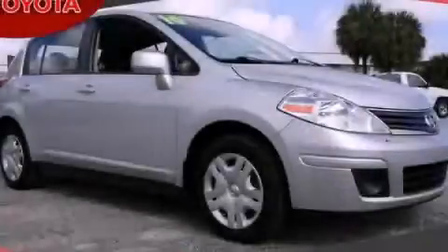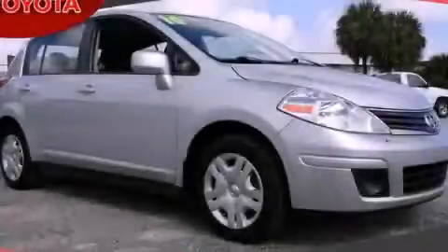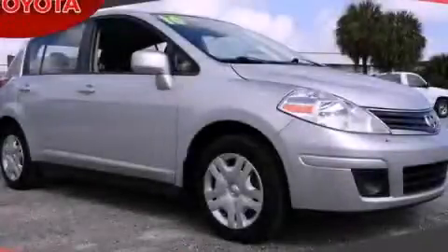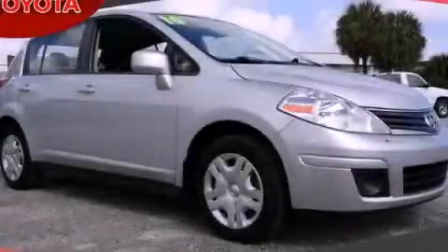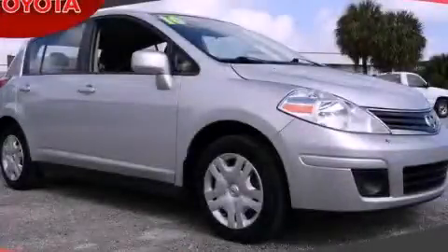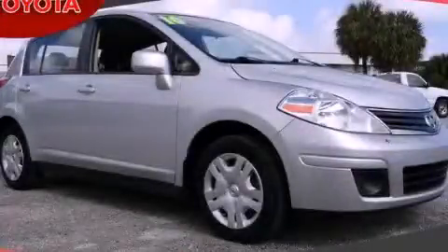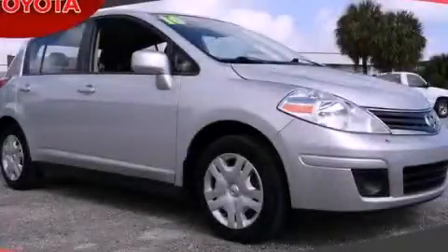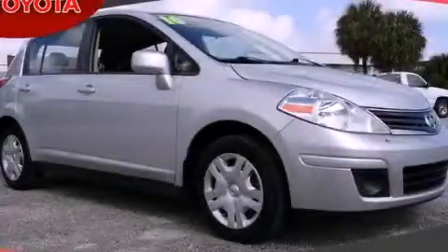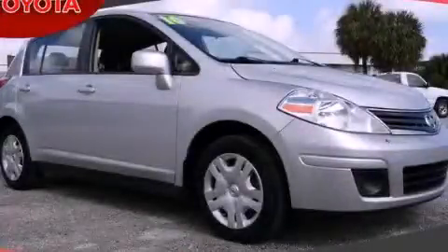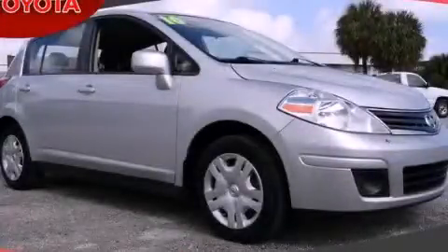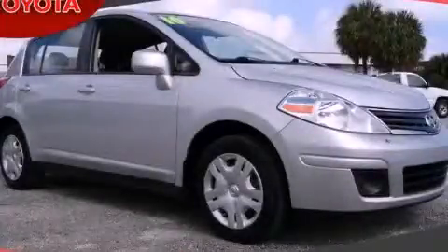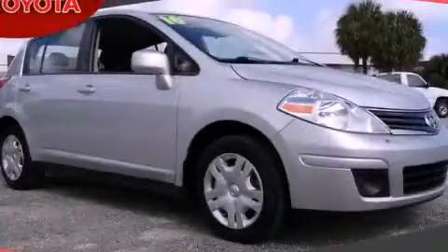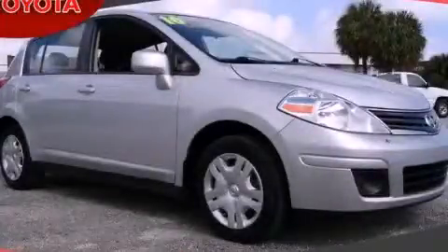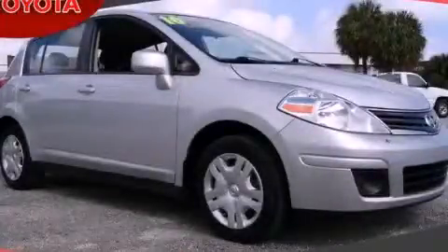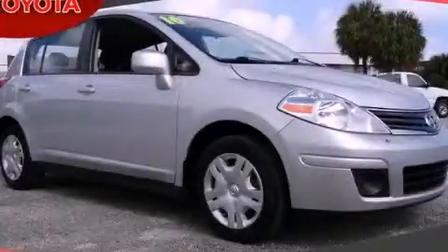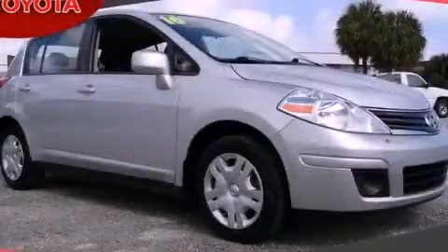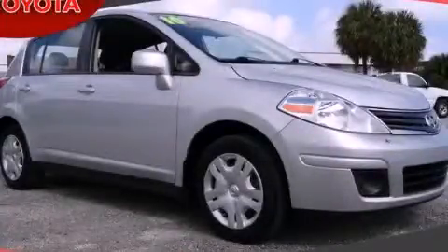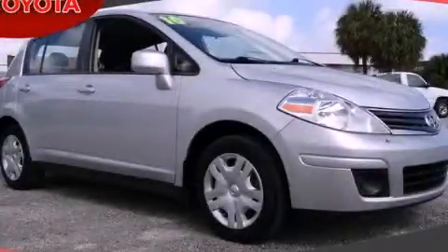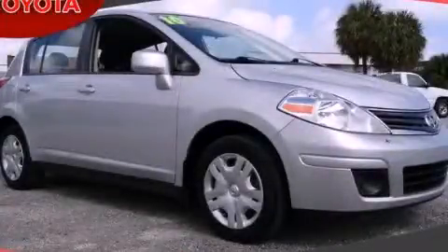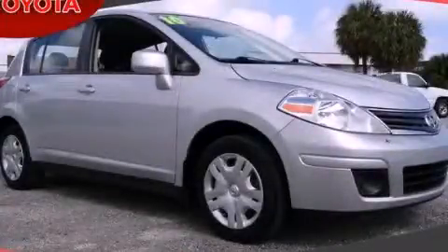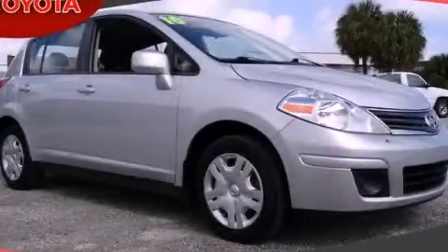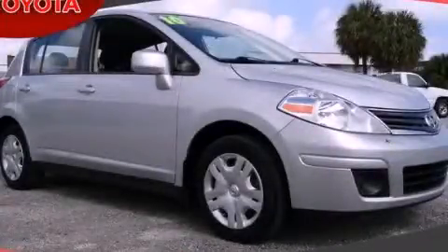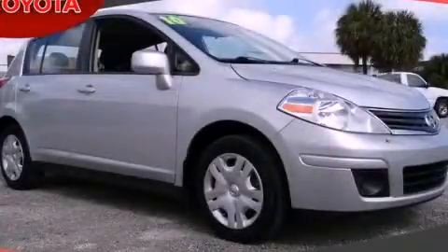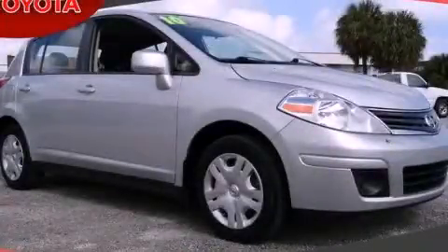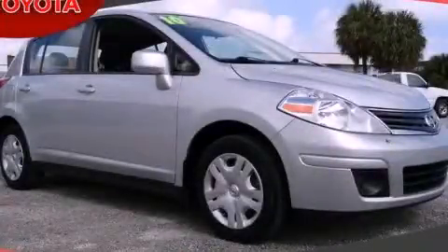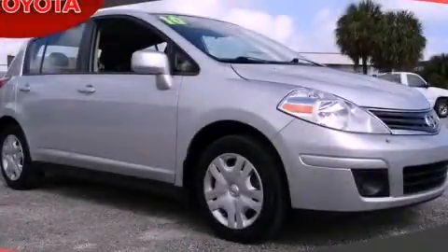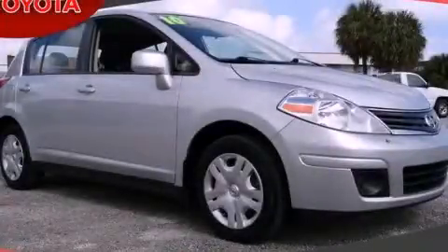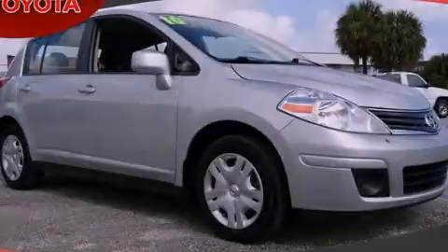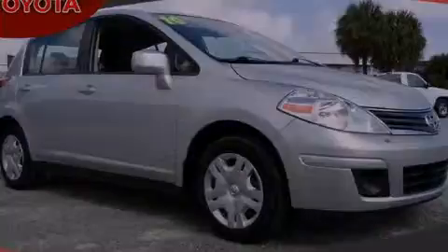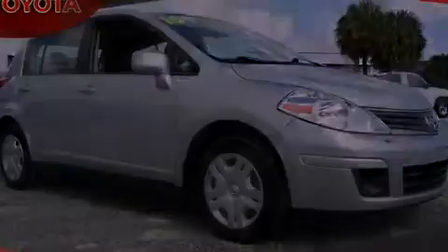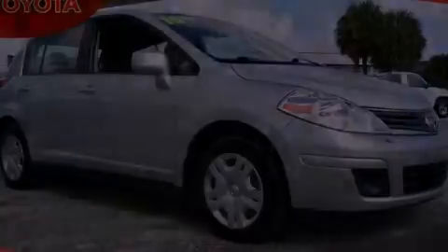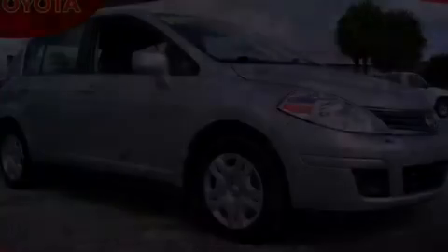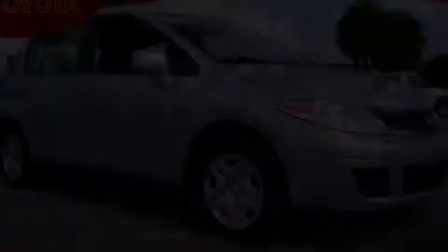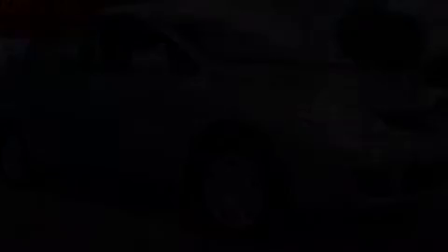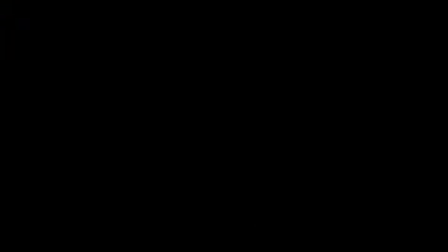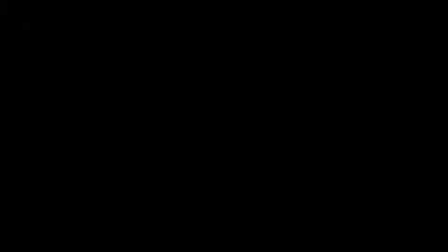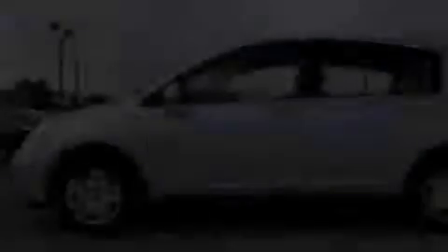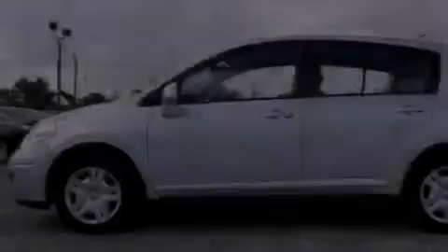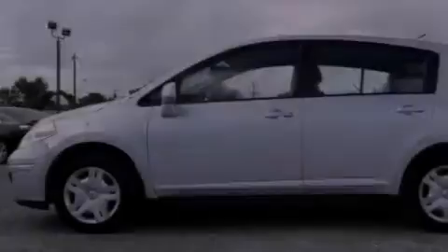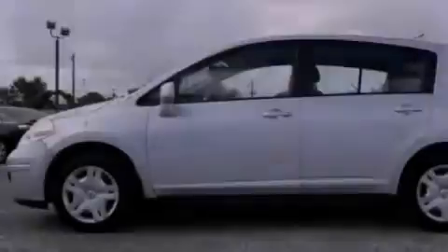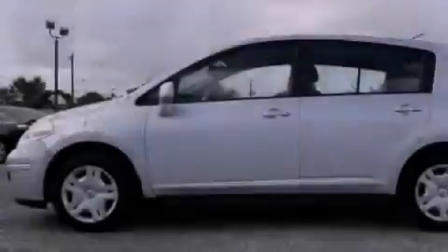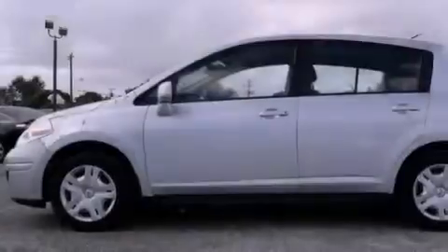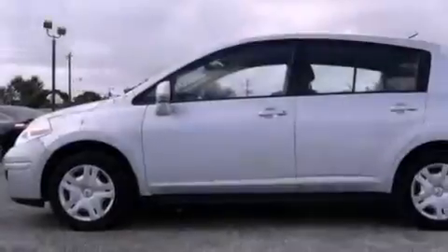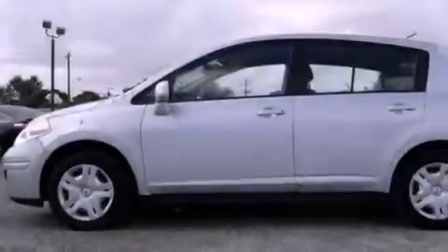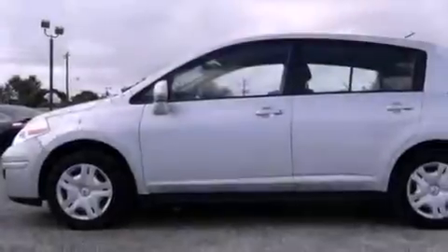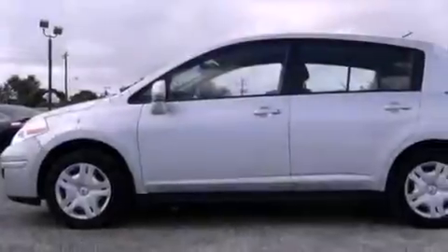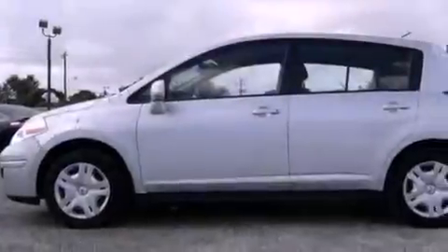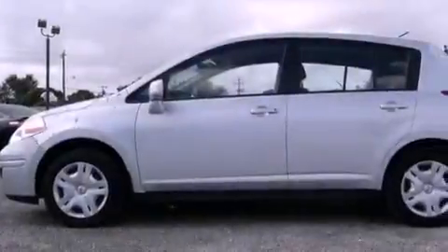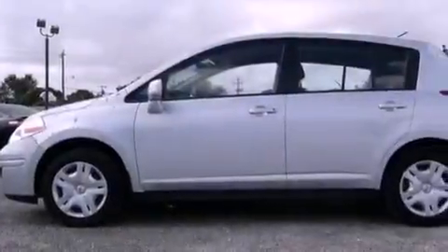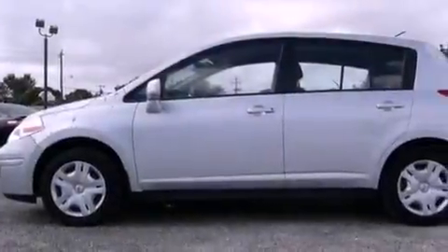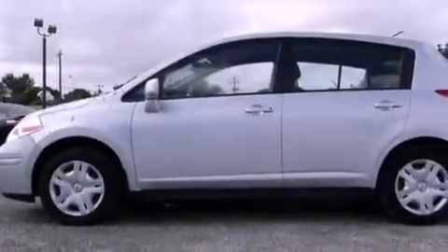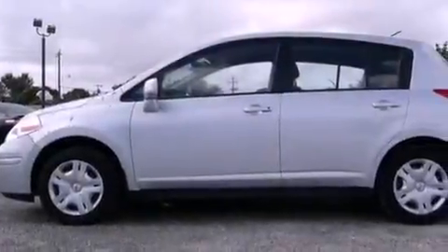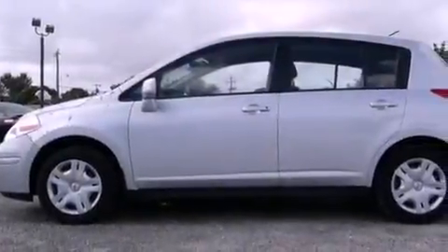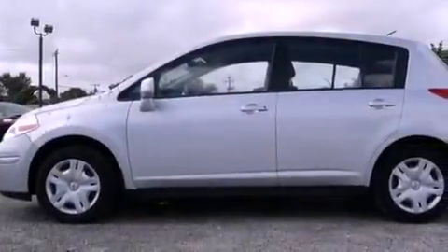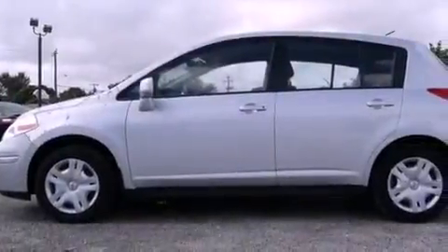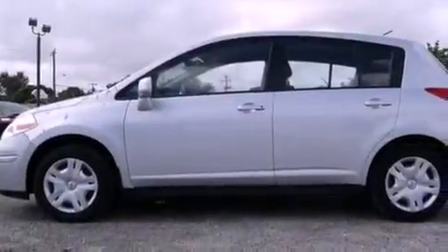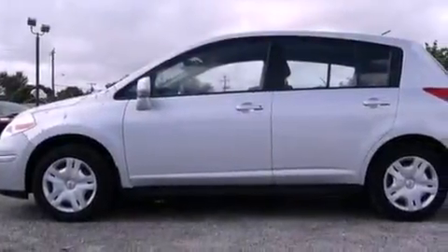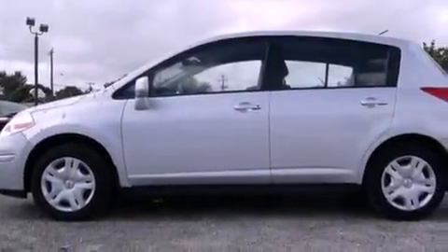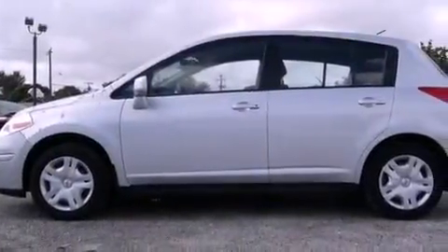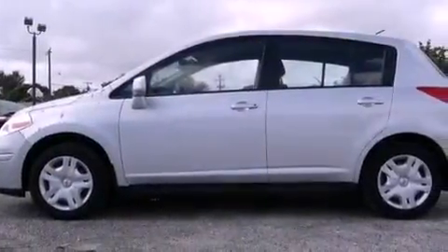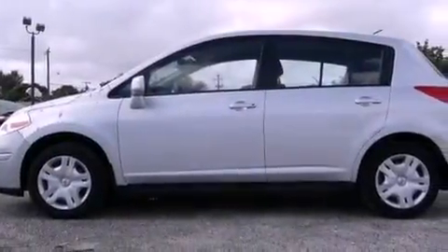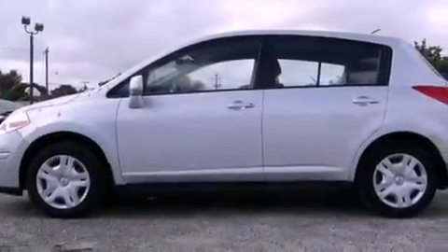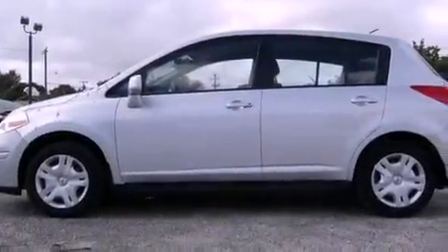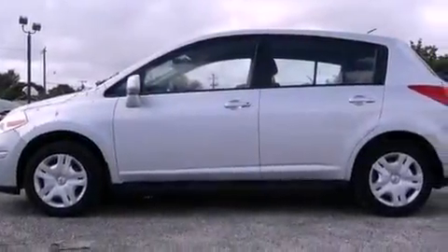This is a 2010 Nissan Versa. It features a four-cylinder engine and an automatic transmission.